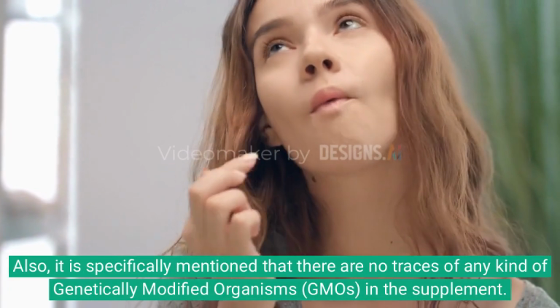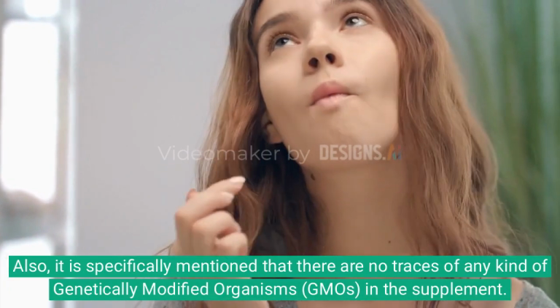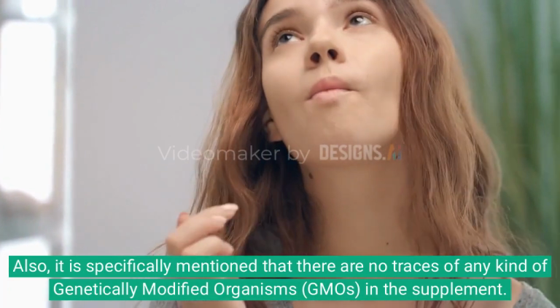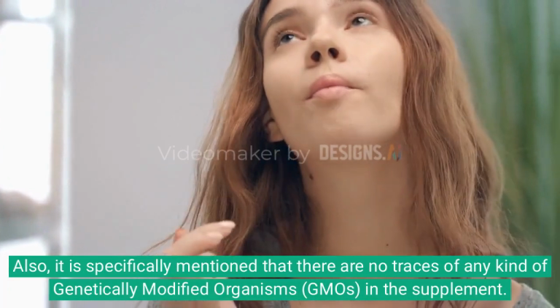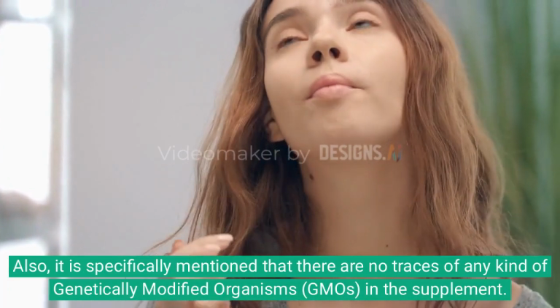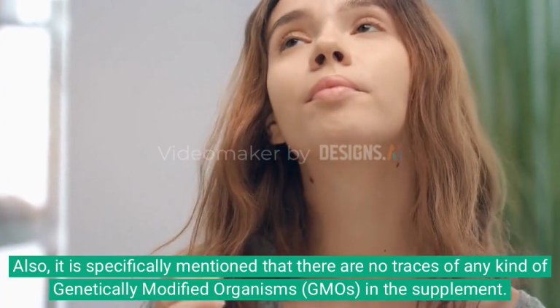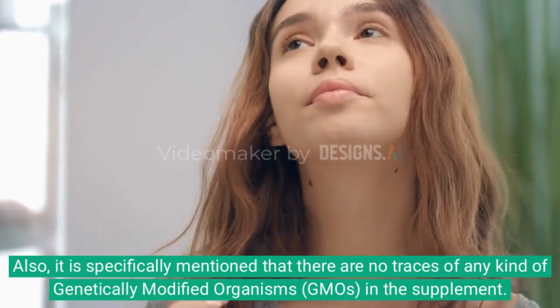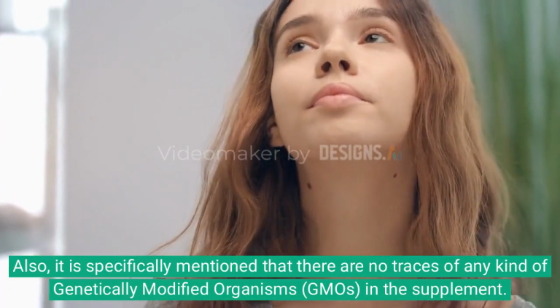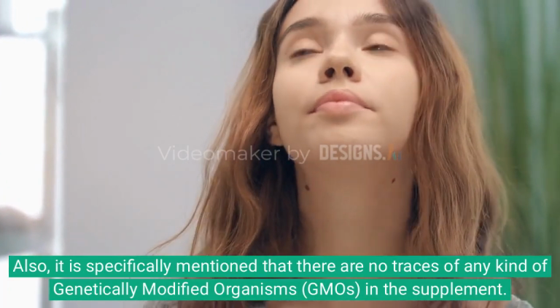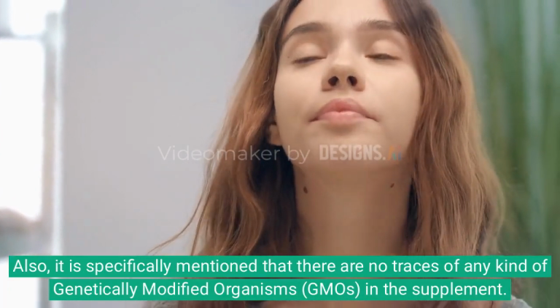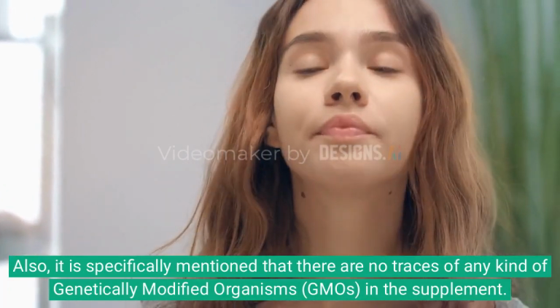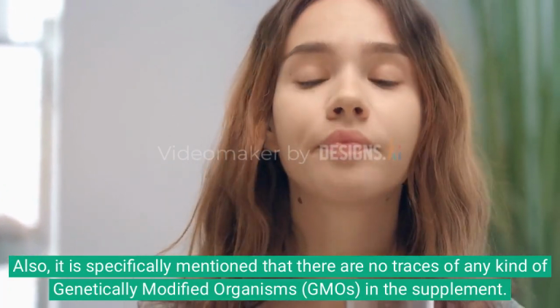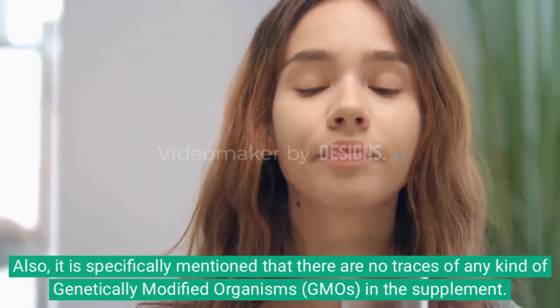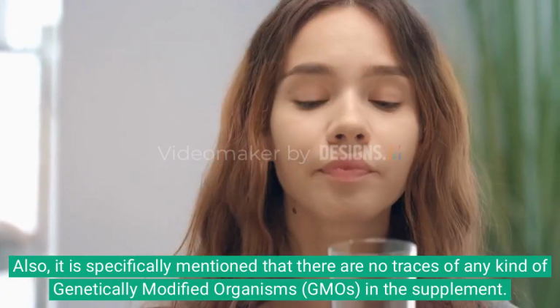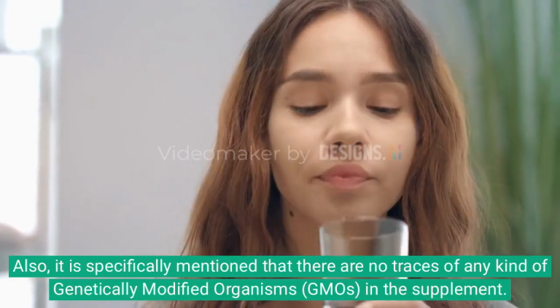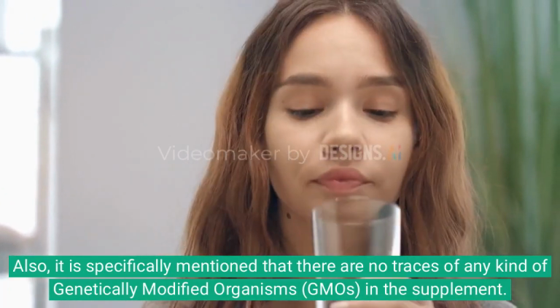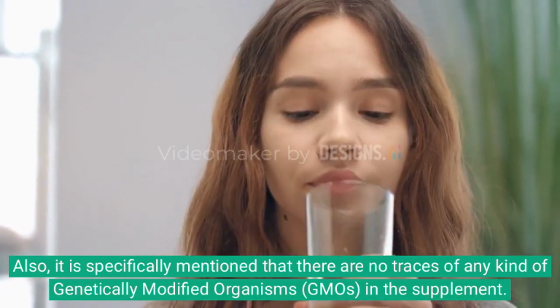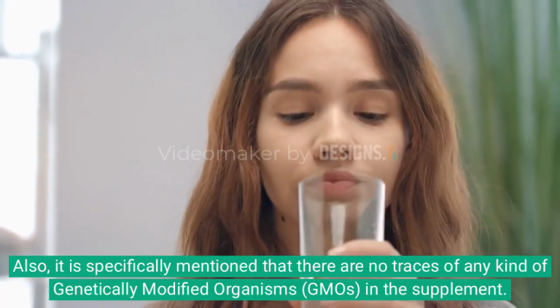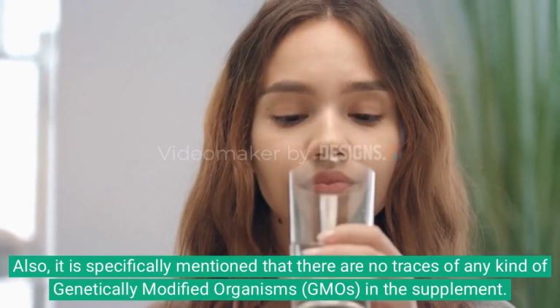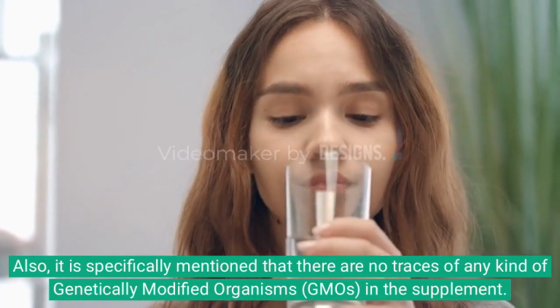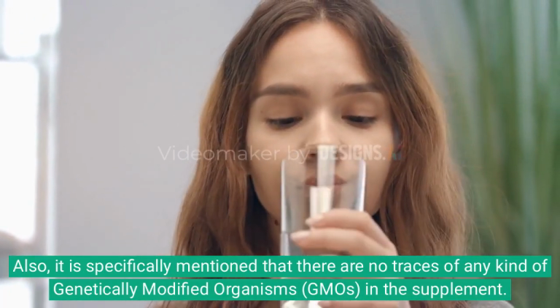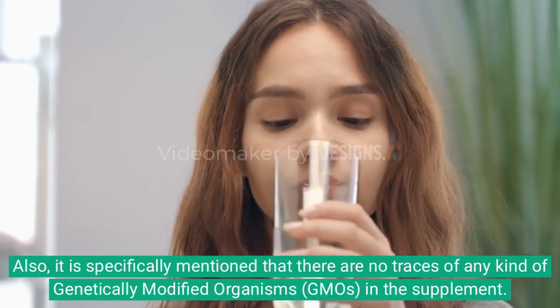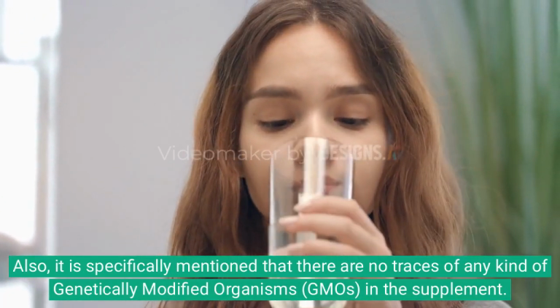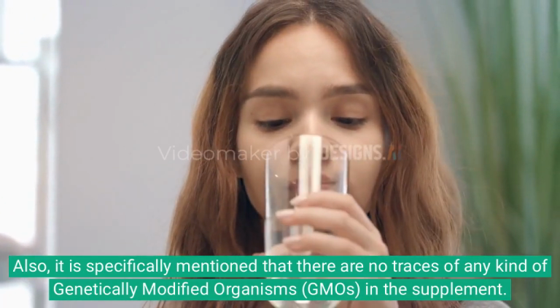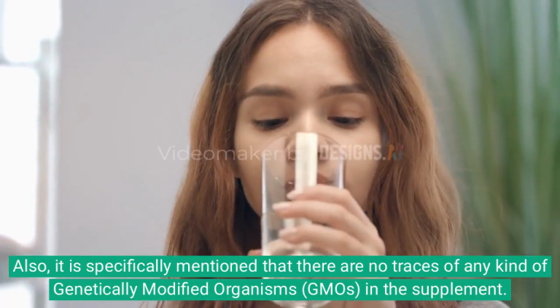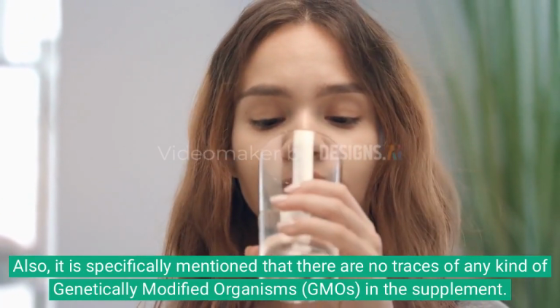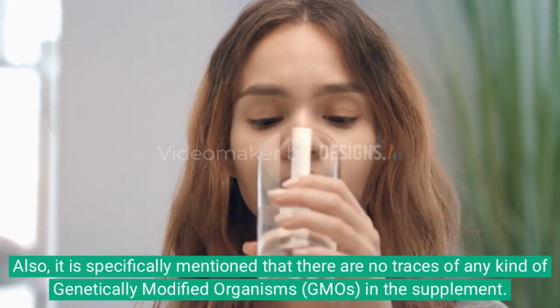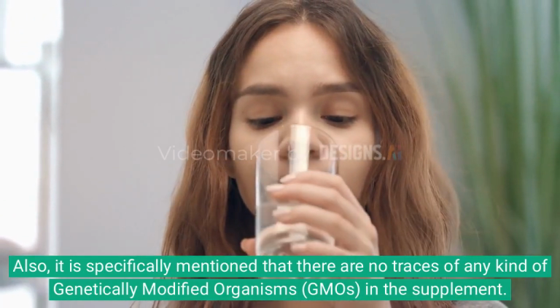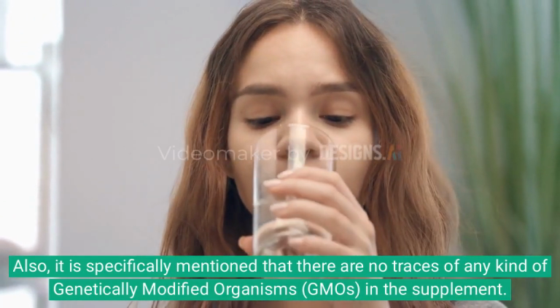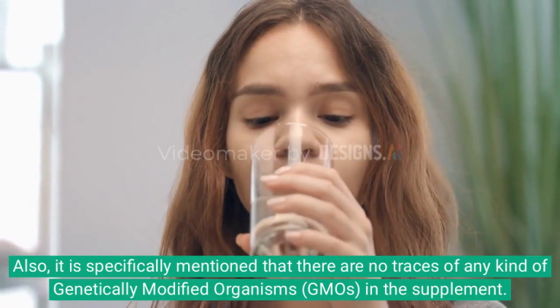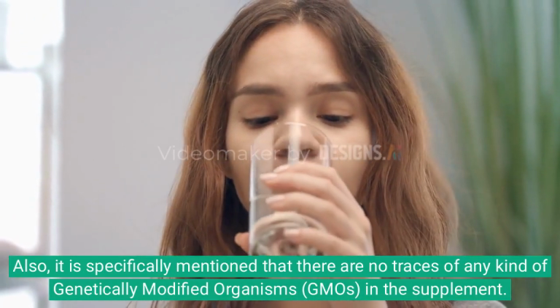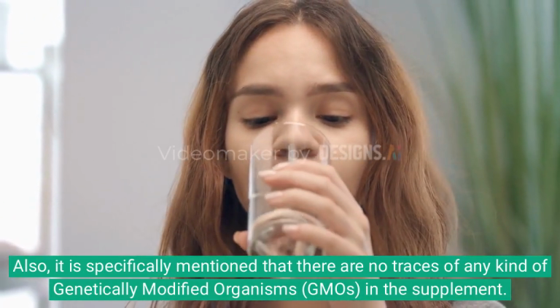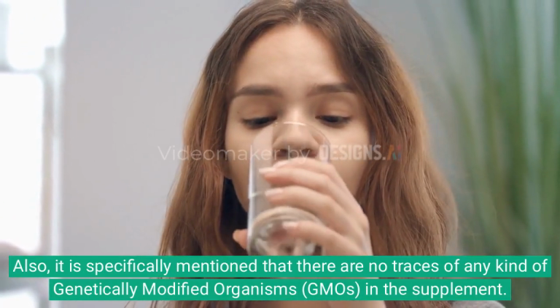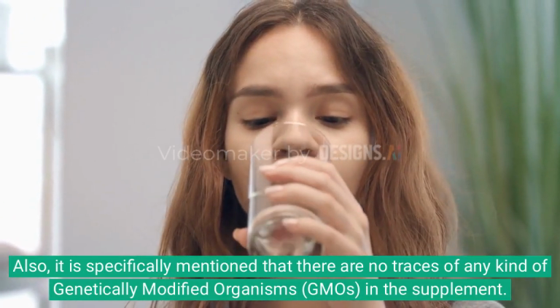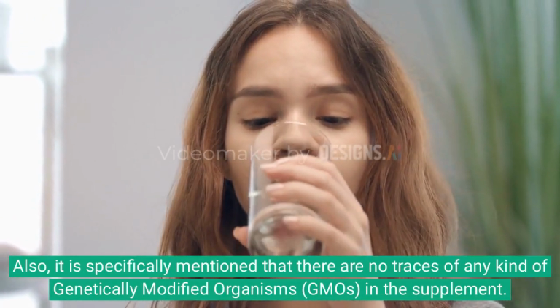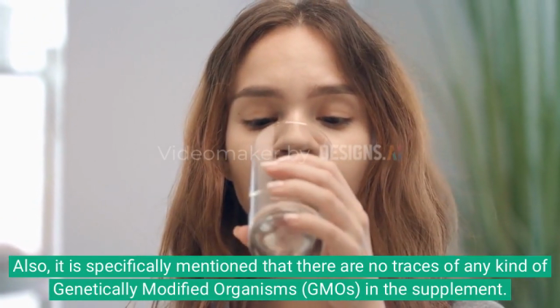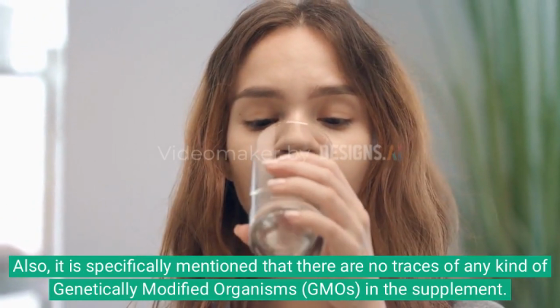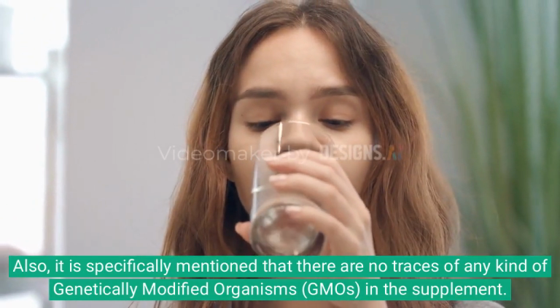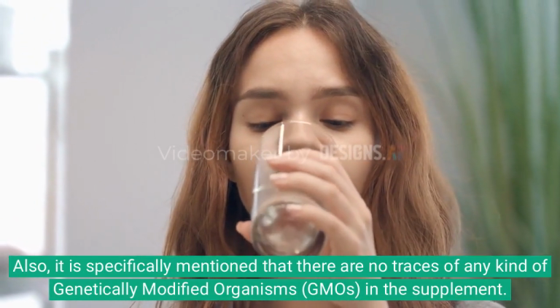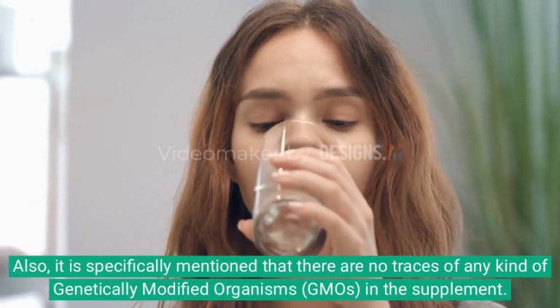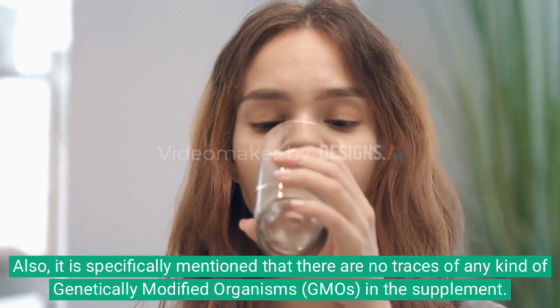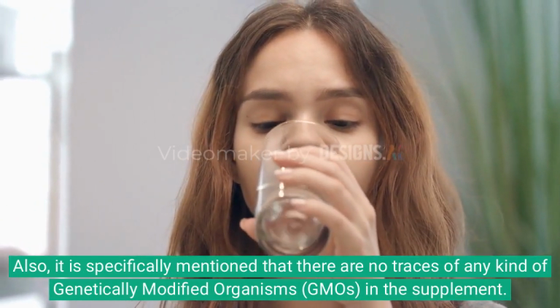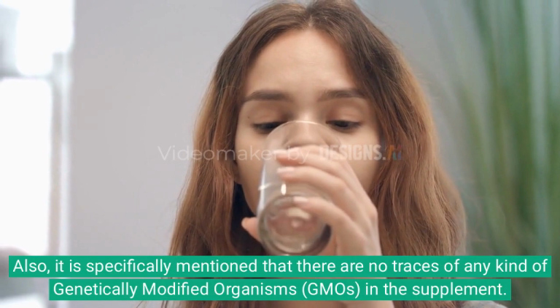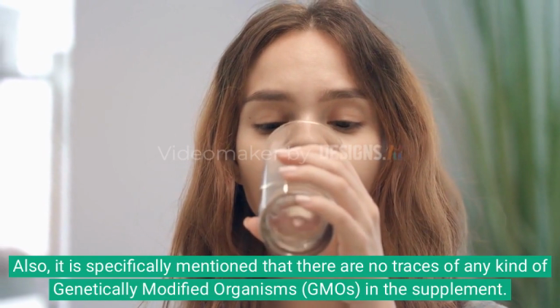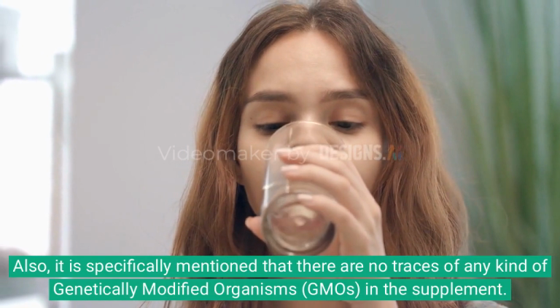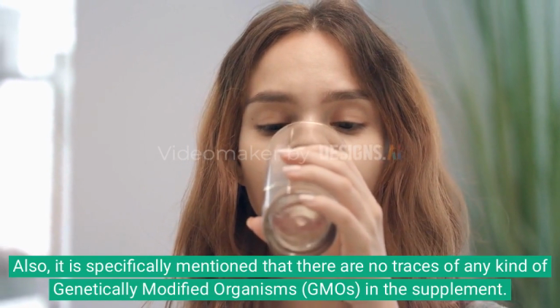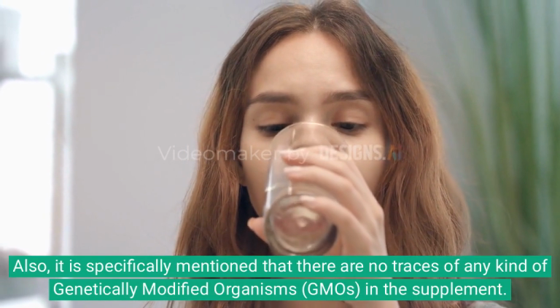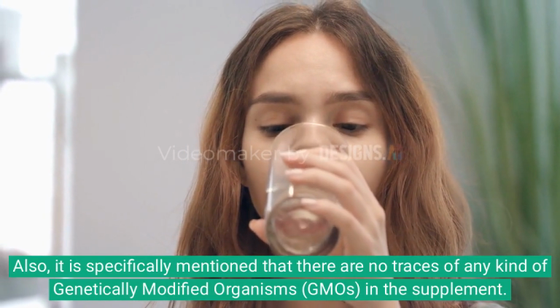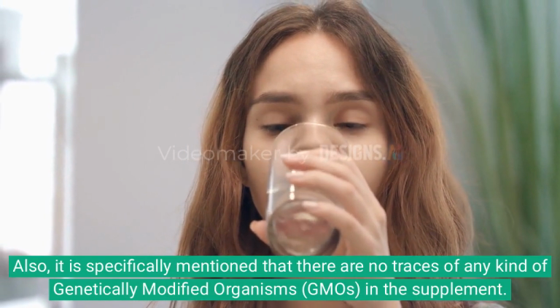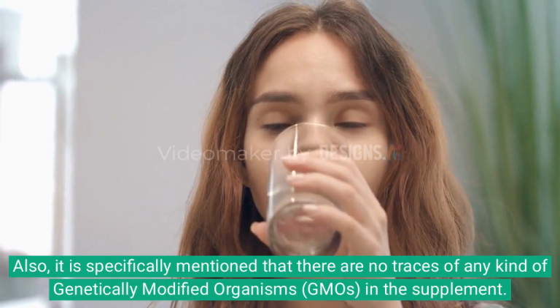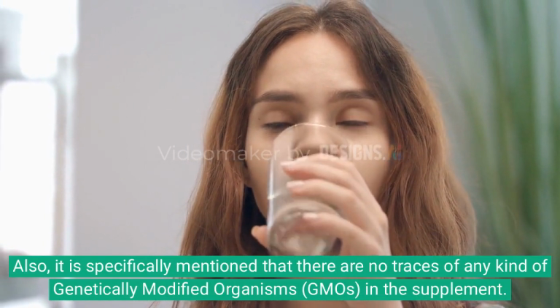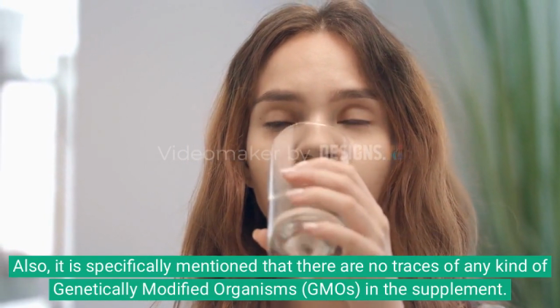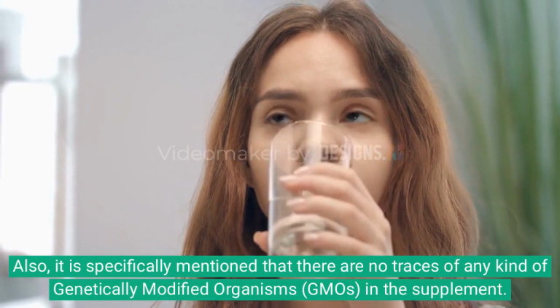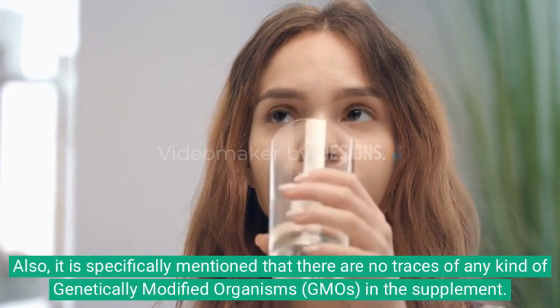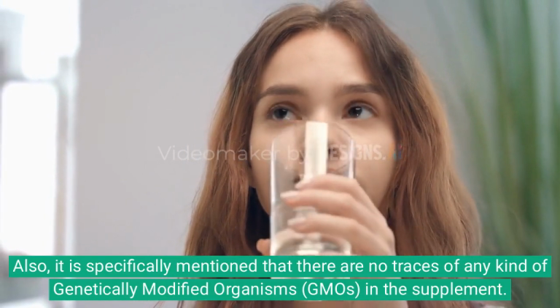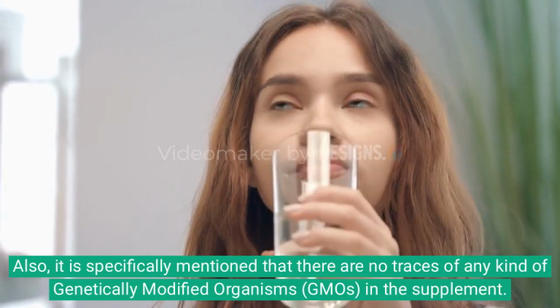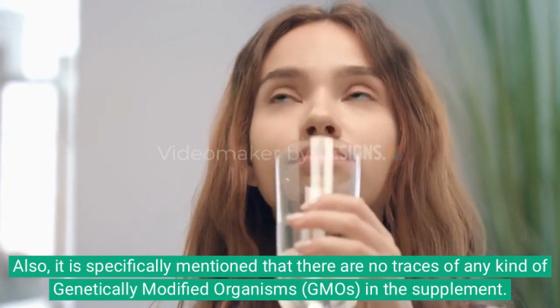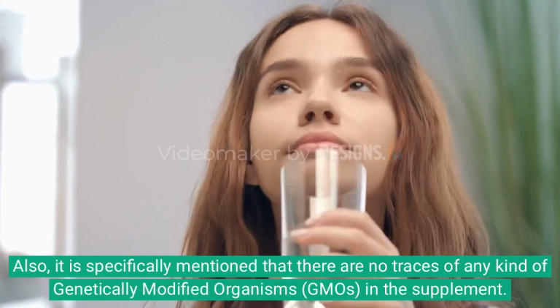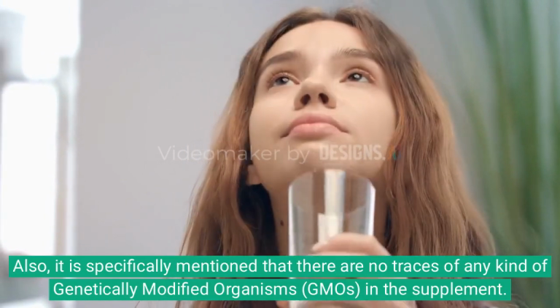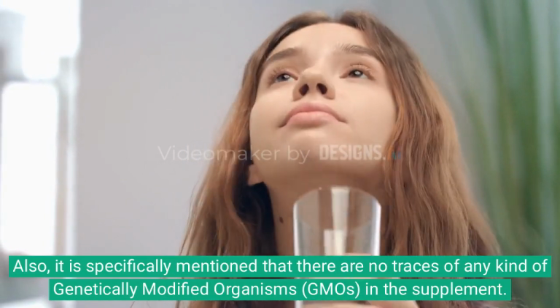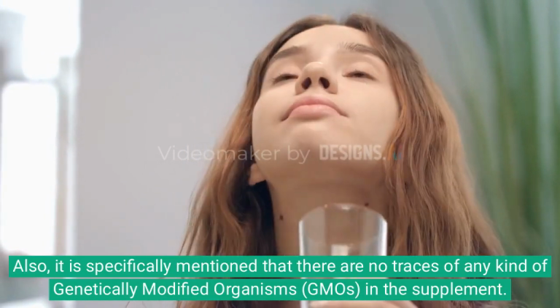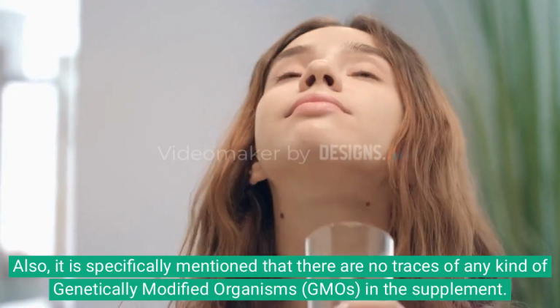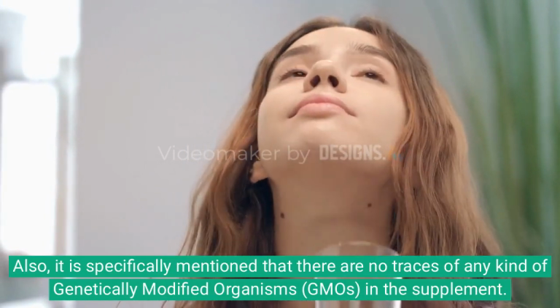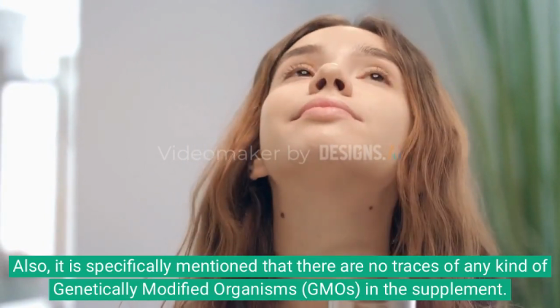Also, it is specifically mentioned that there are no traces of any kind of genetically modified organisms in the supplement.